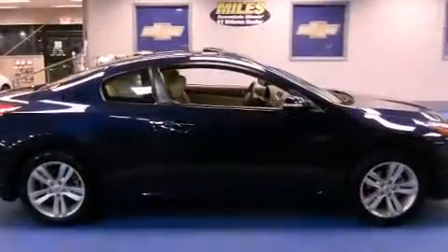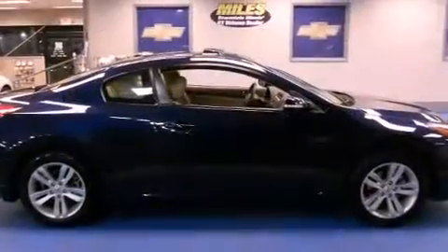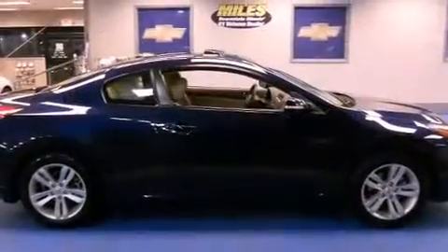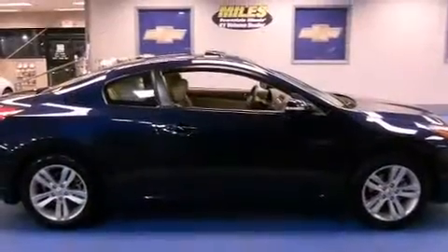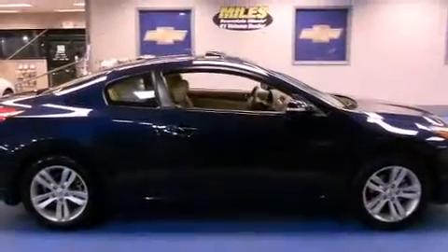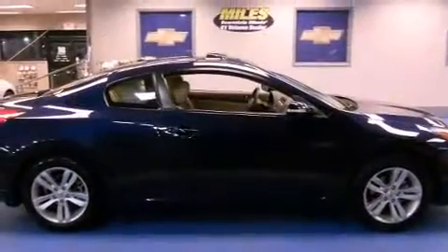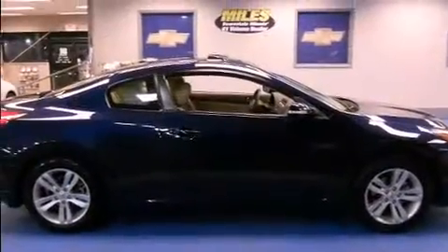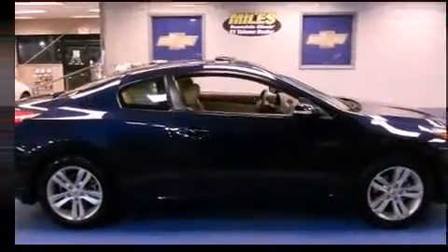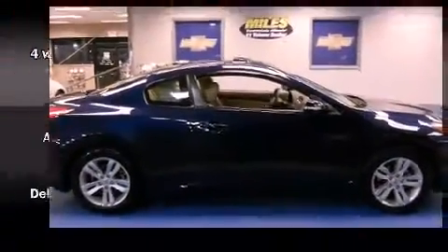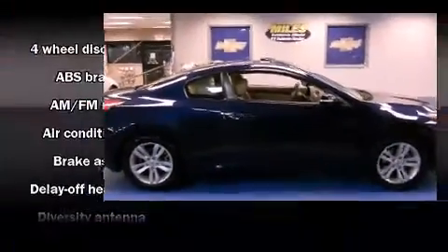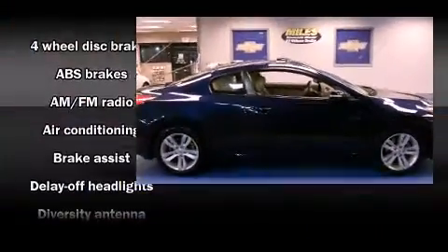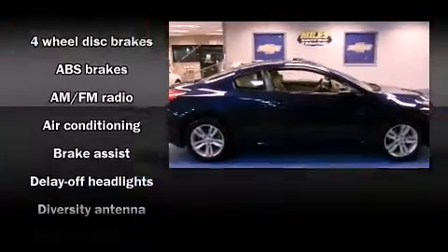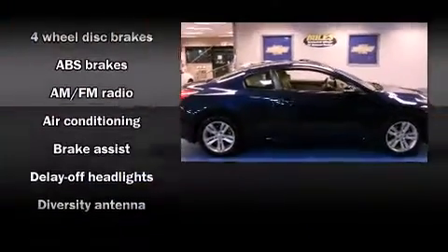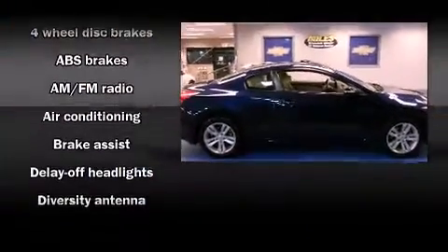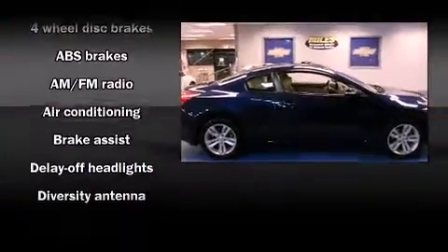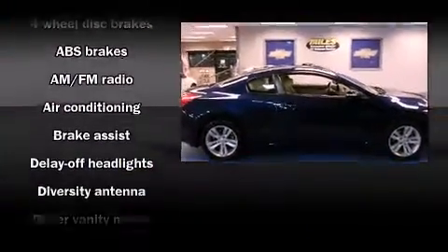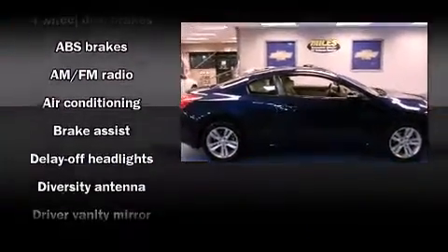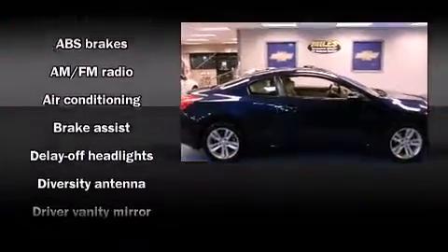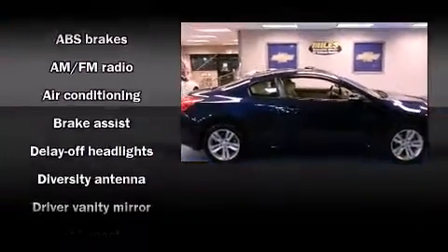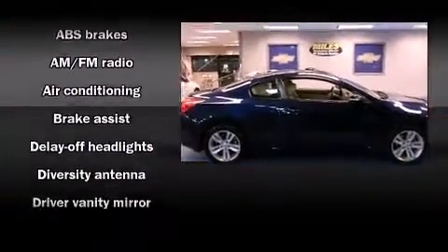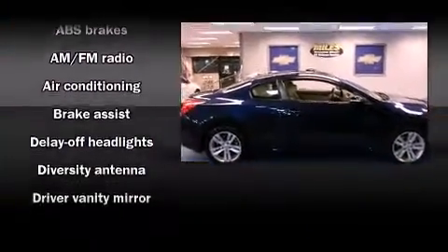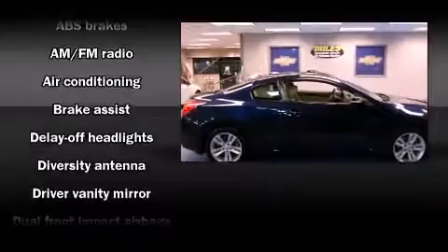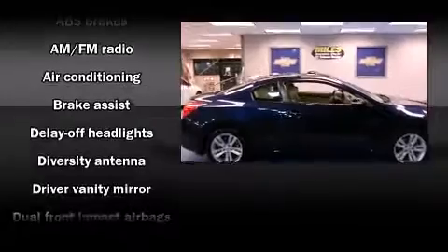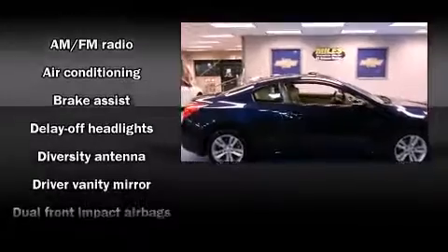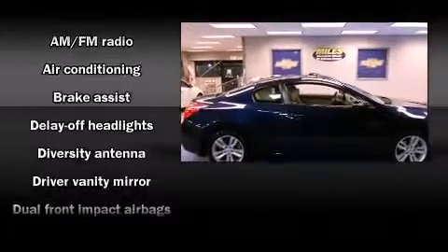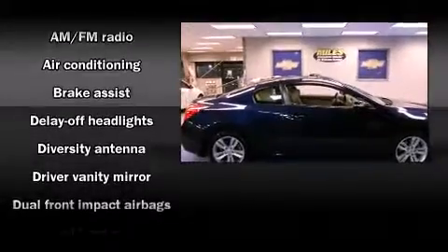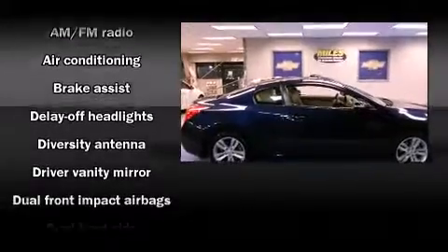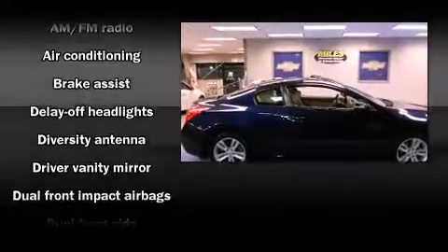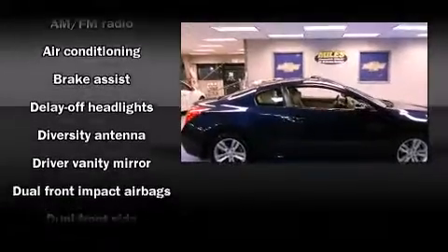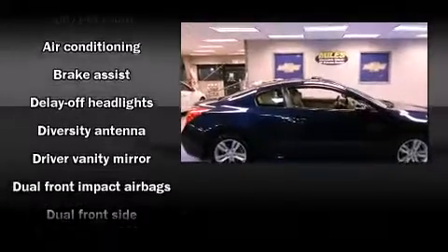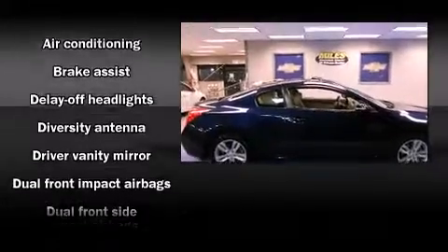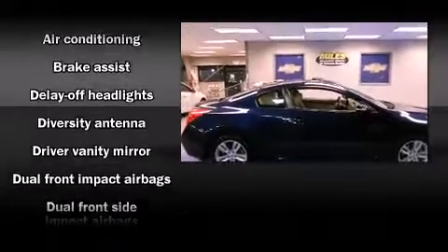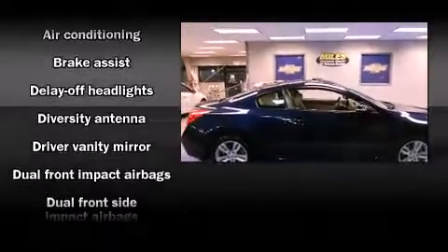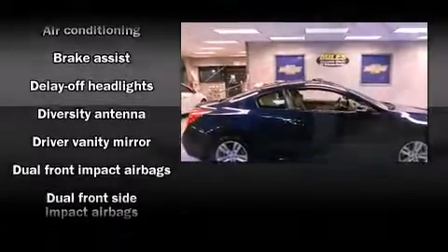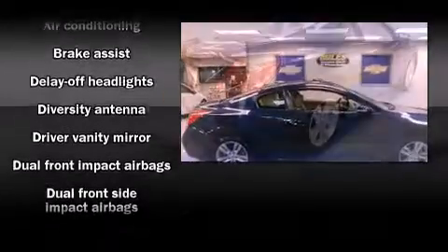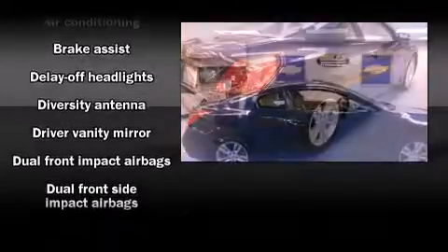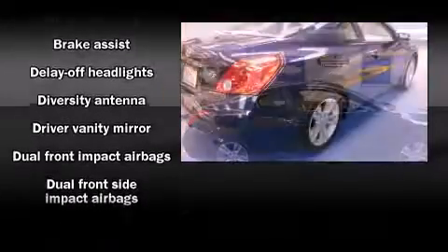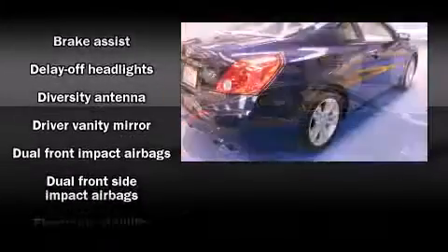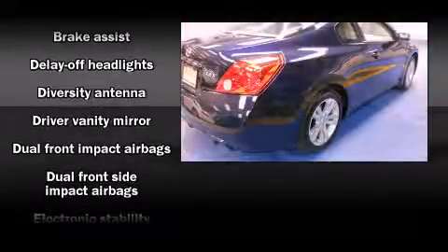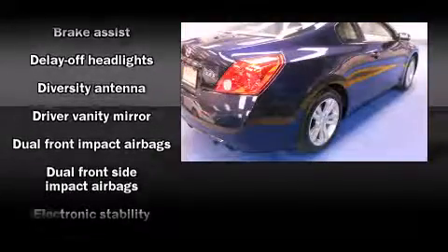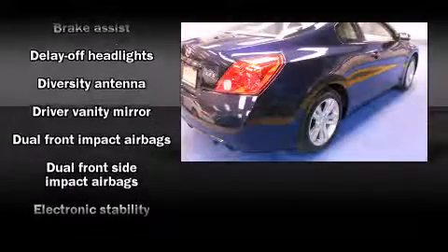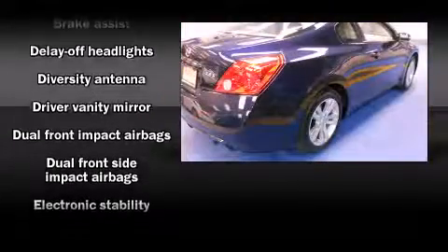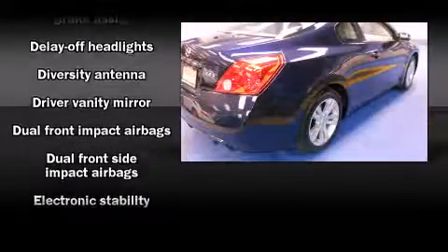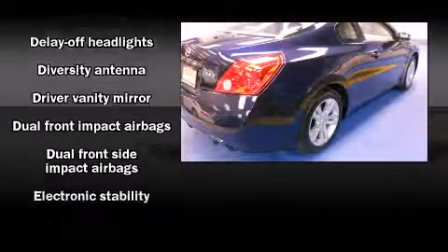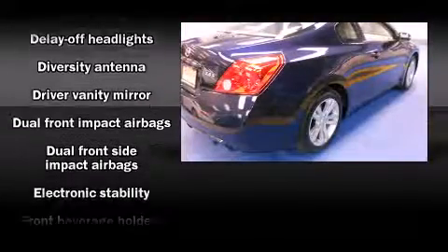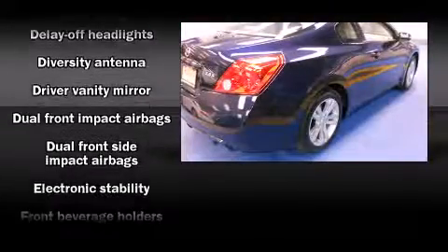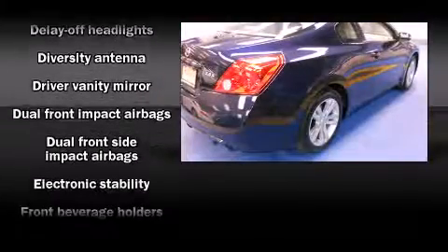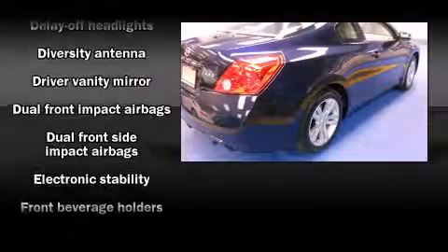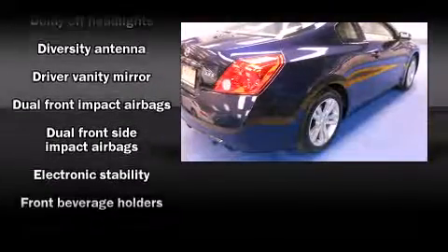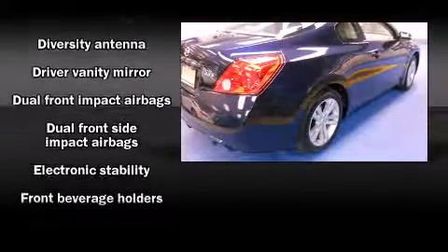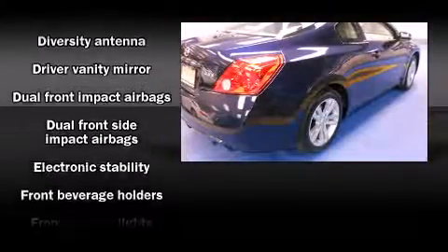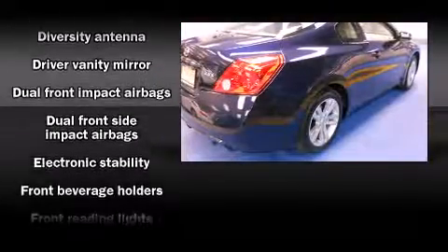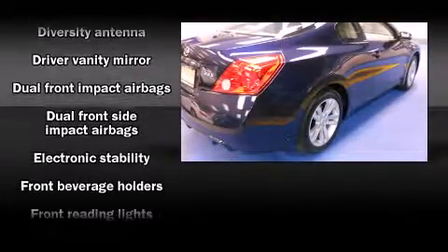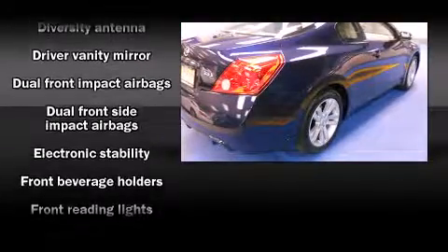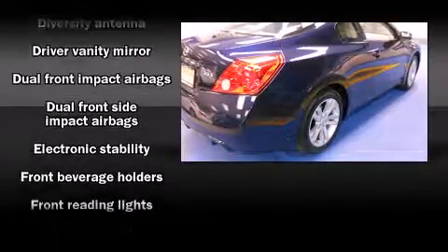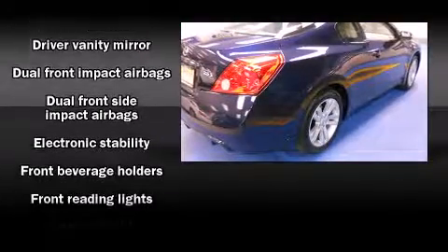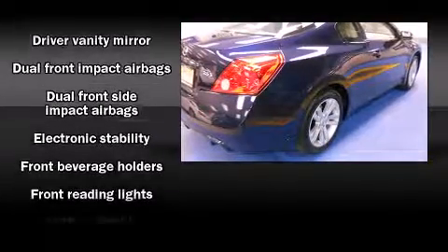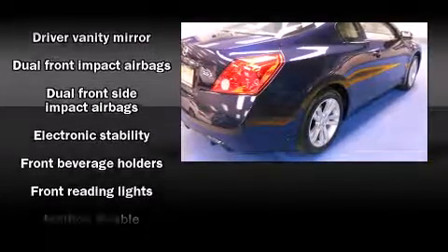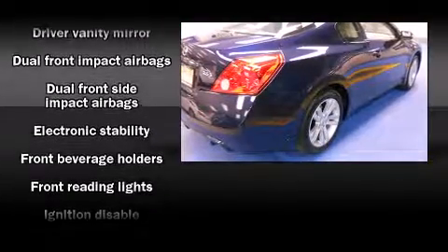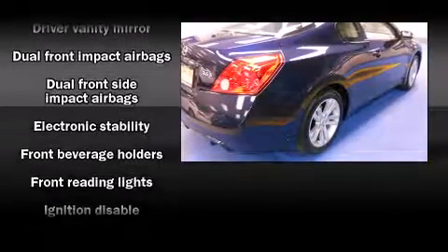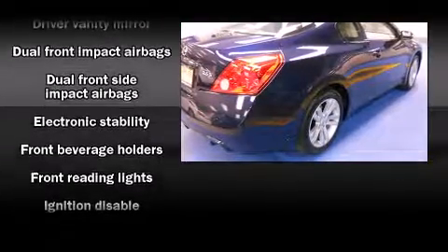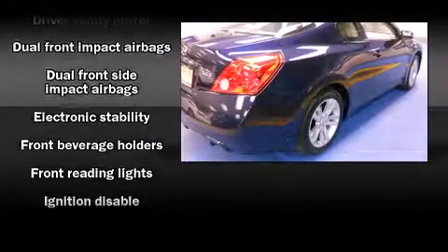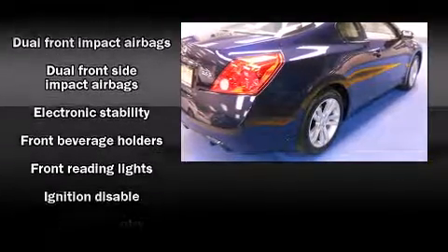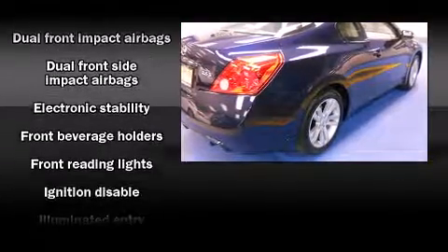Enjoy your favorite music via the stereo system, which includes a CD player with AM-FM radio and six well-positioned speakers.